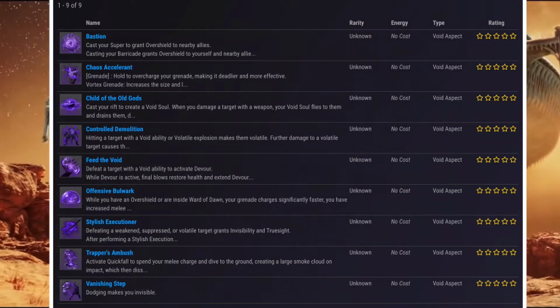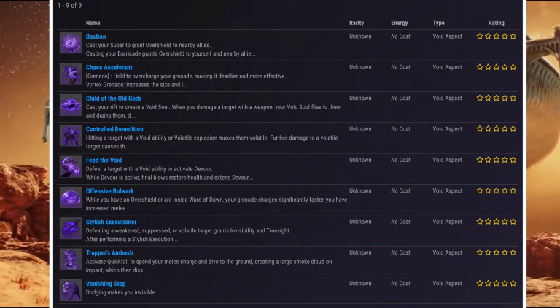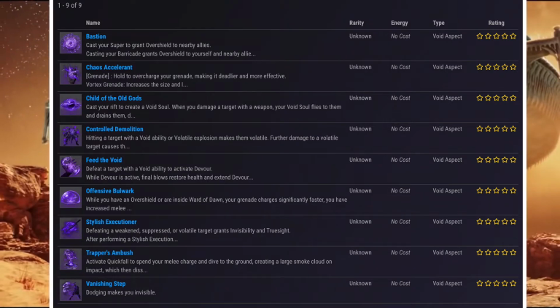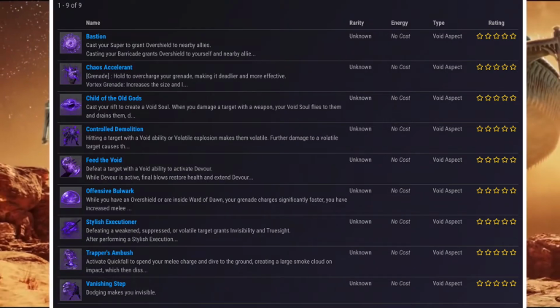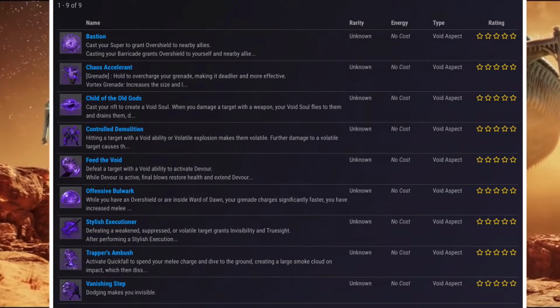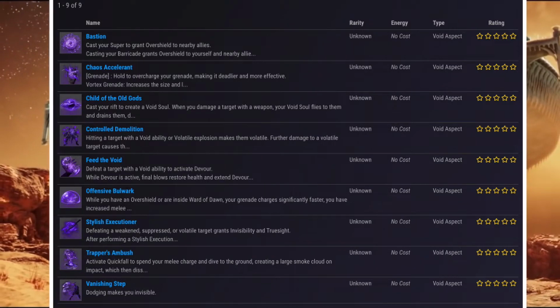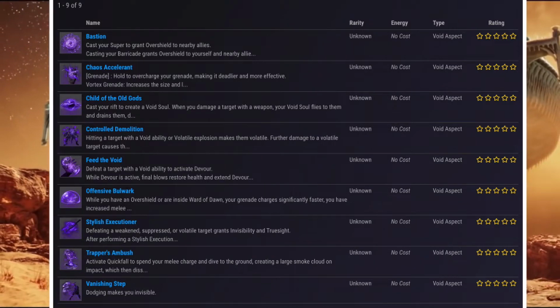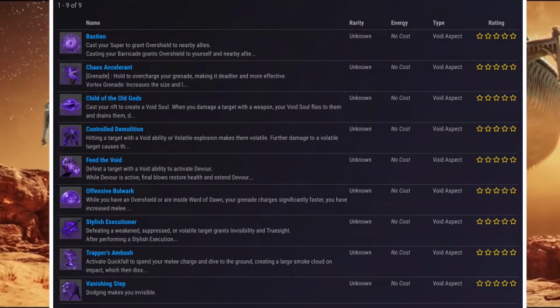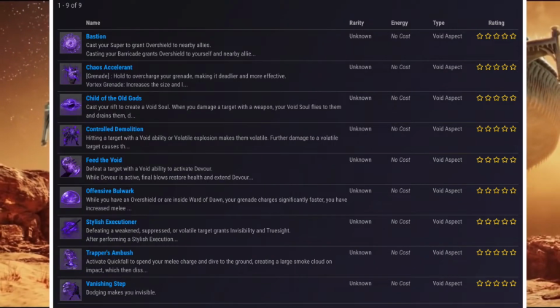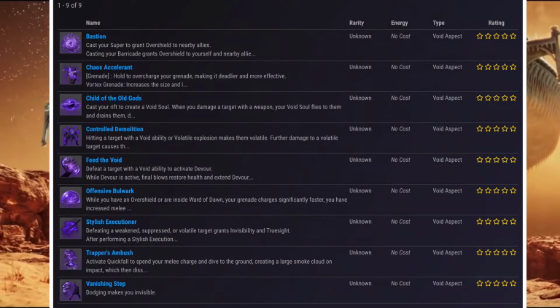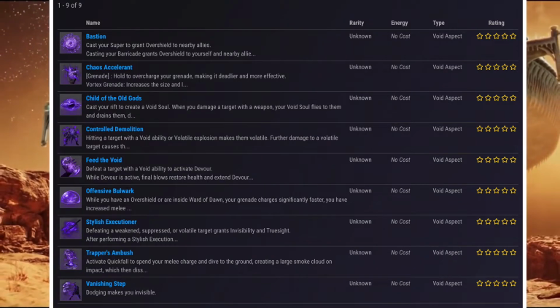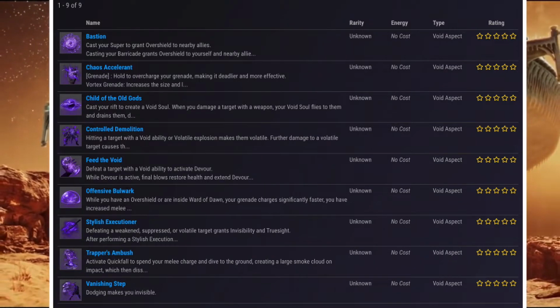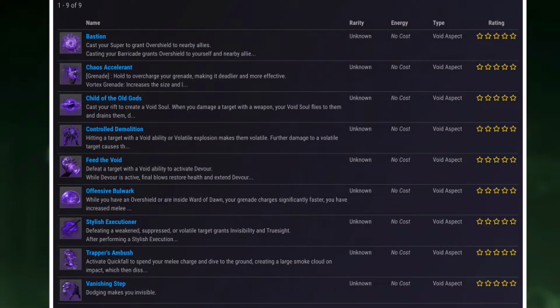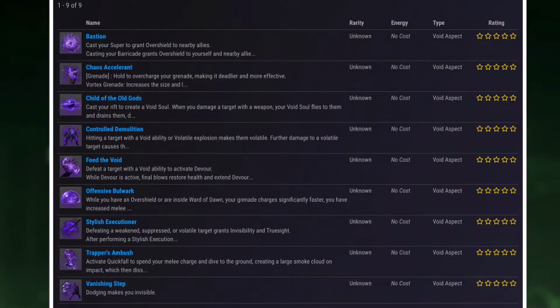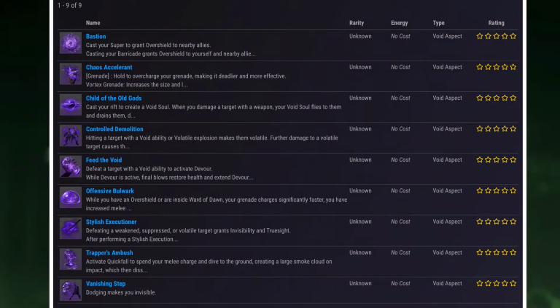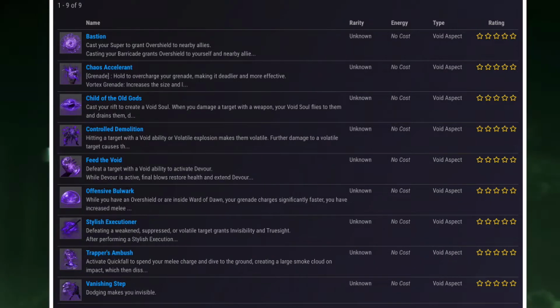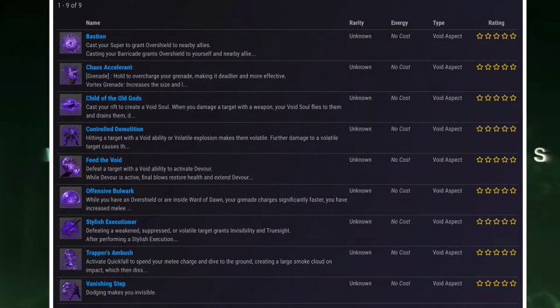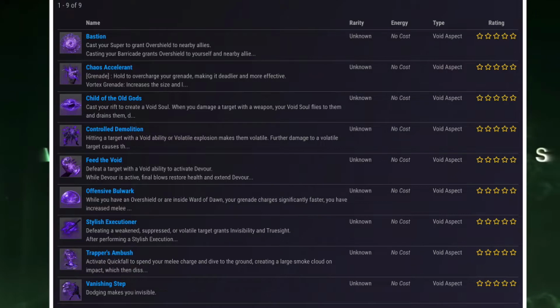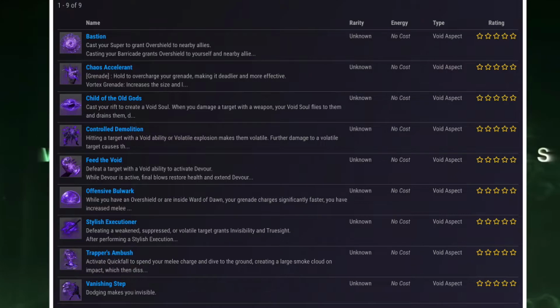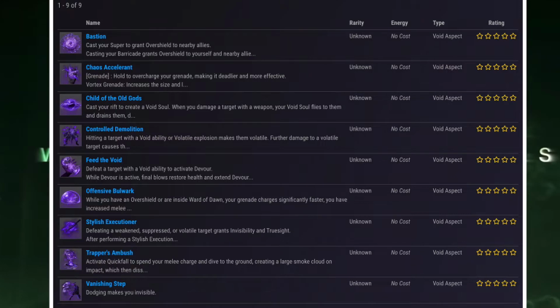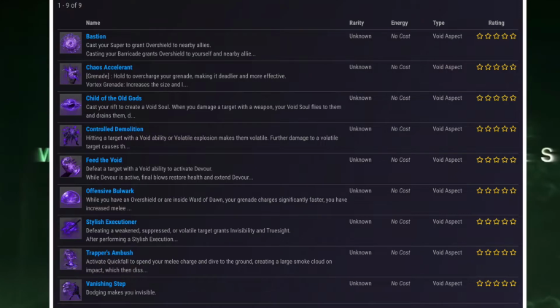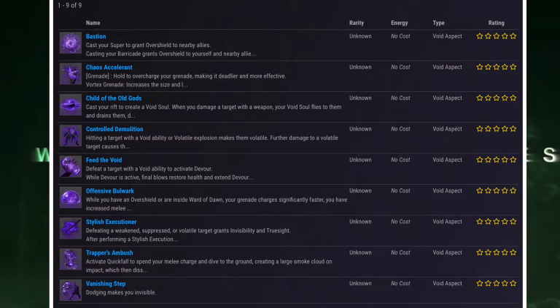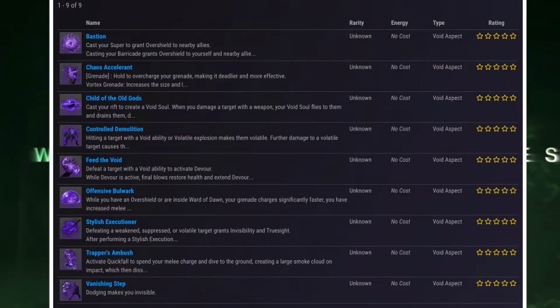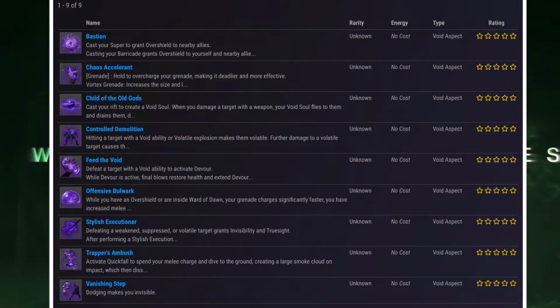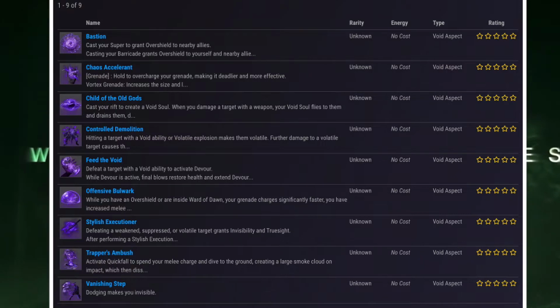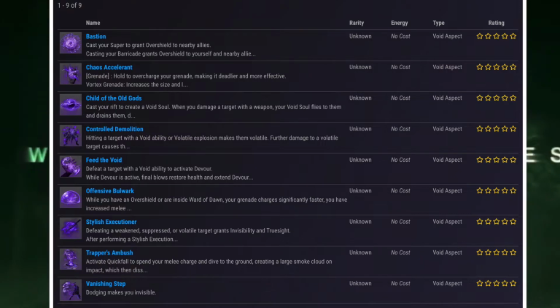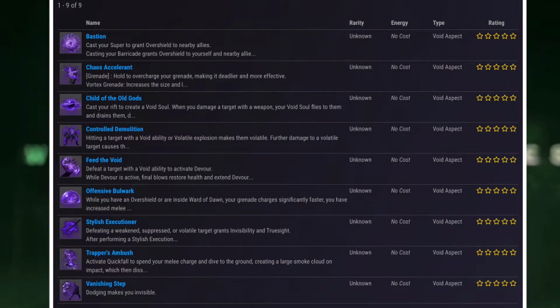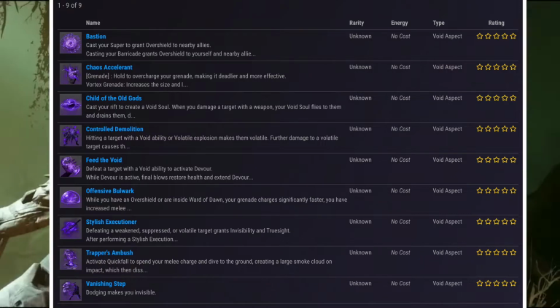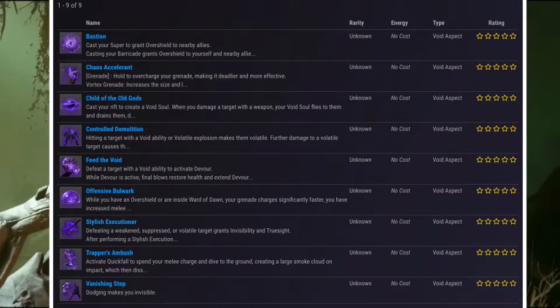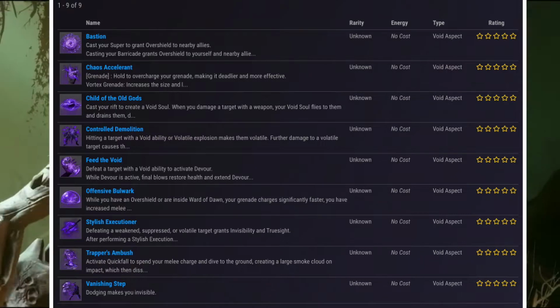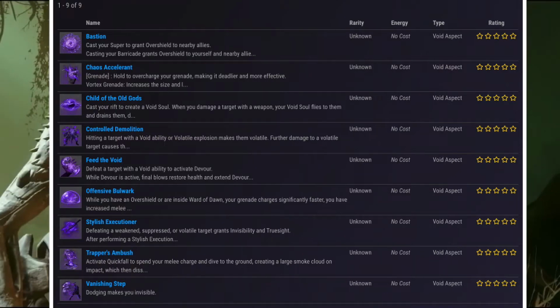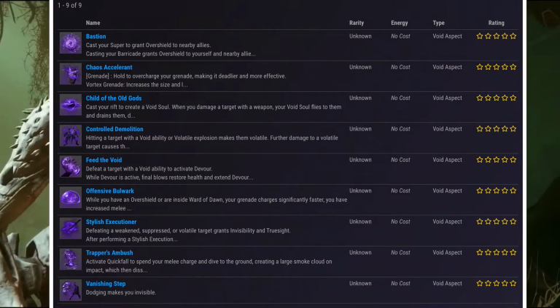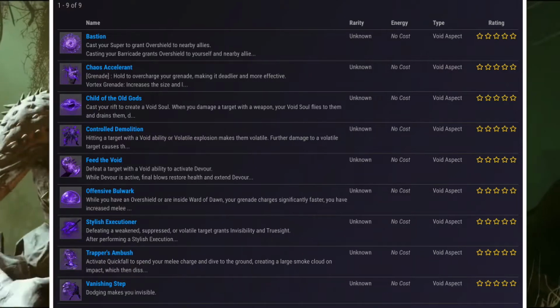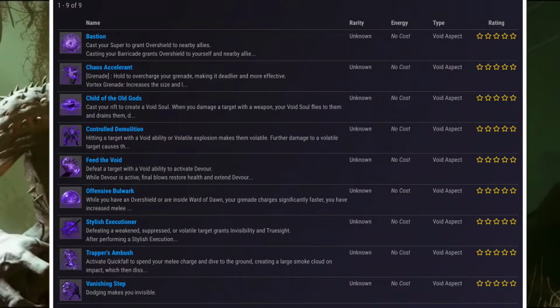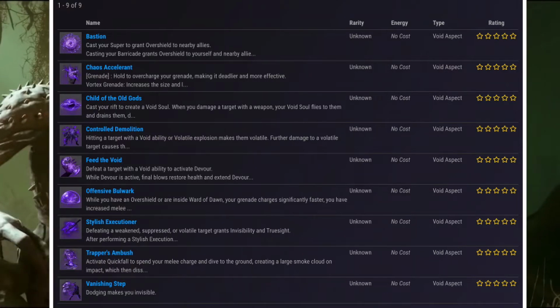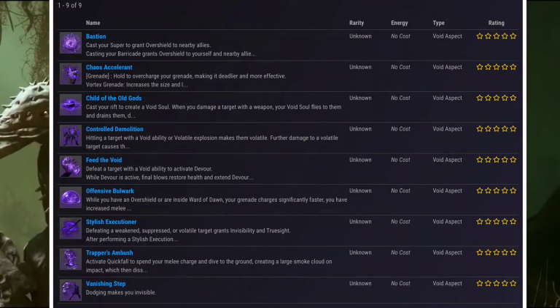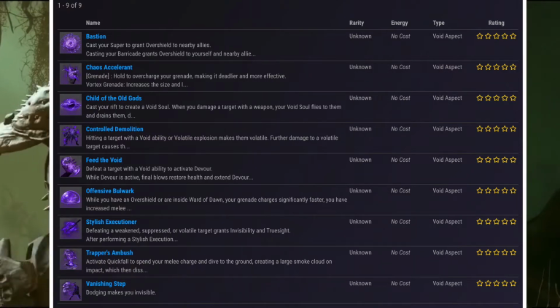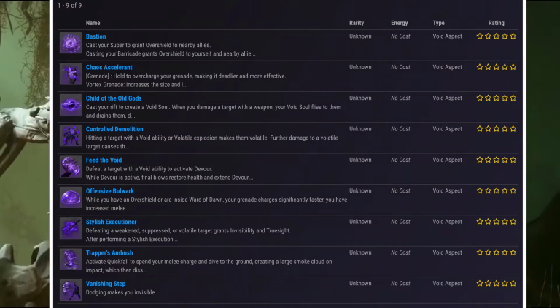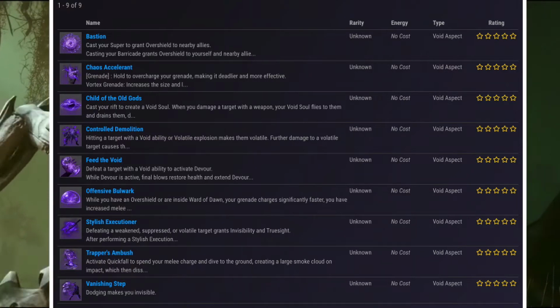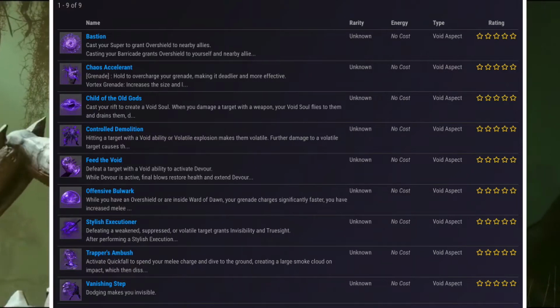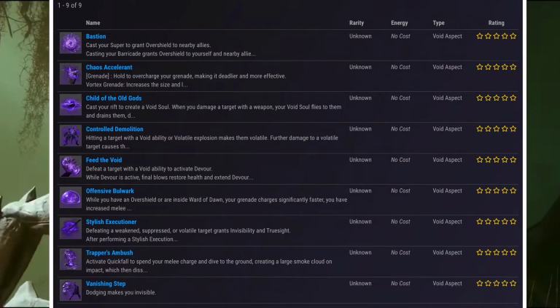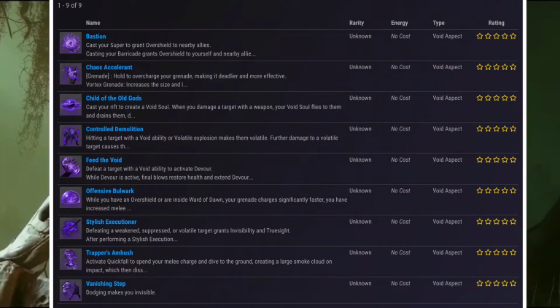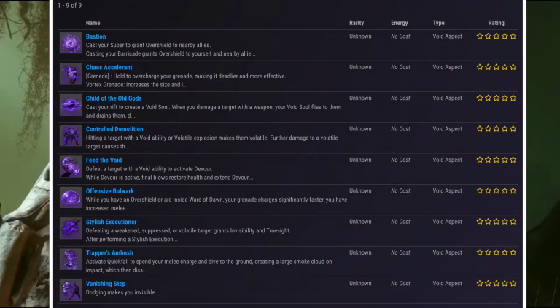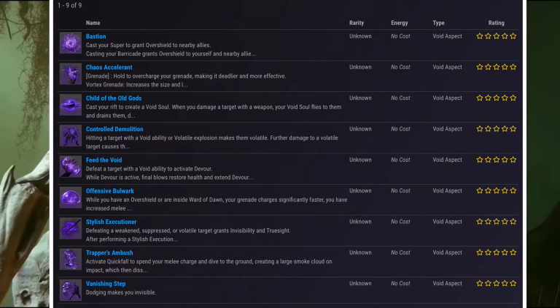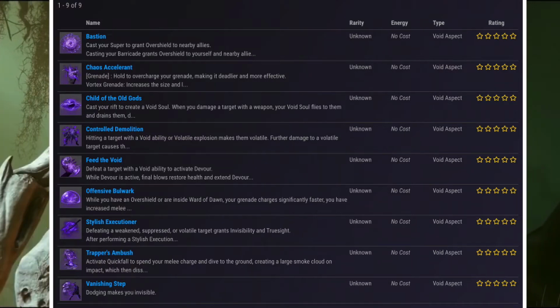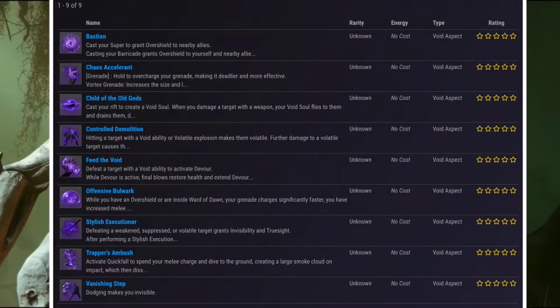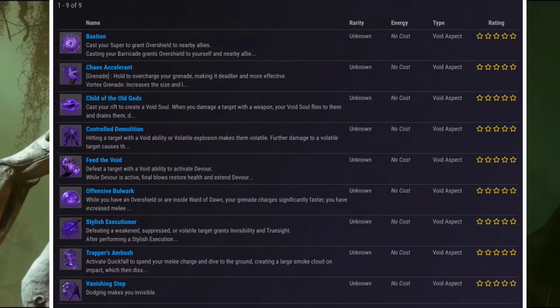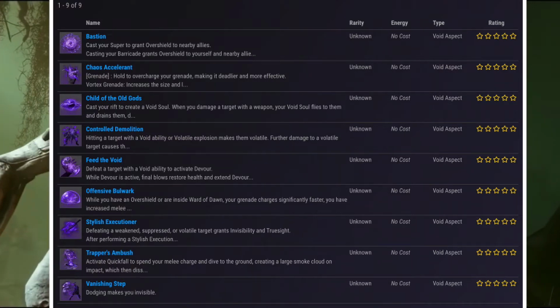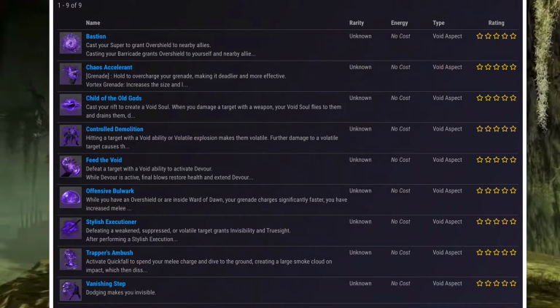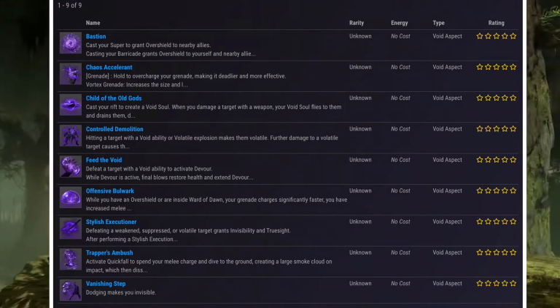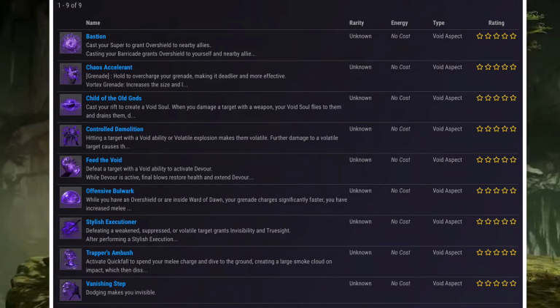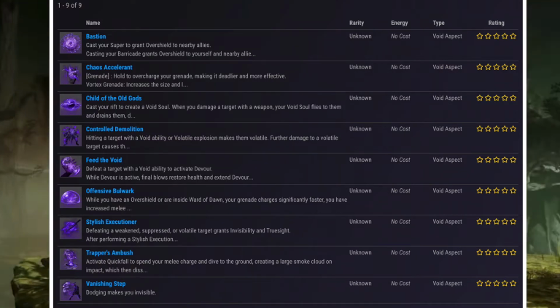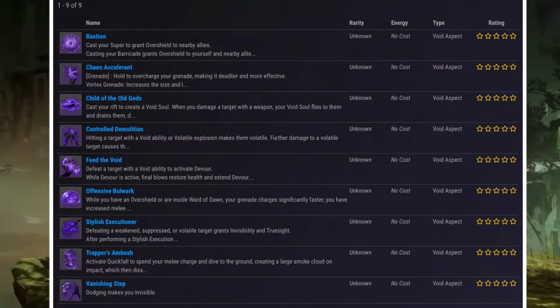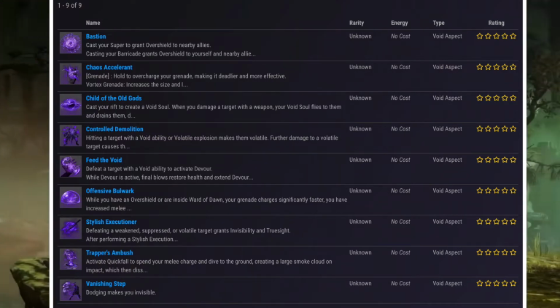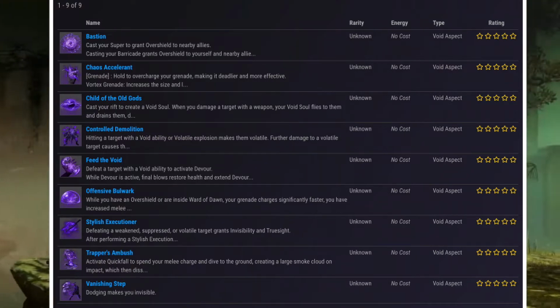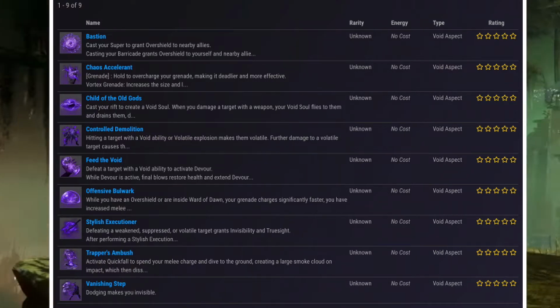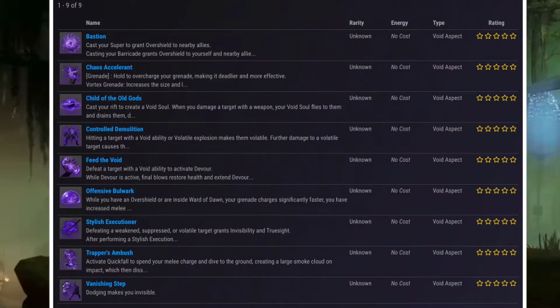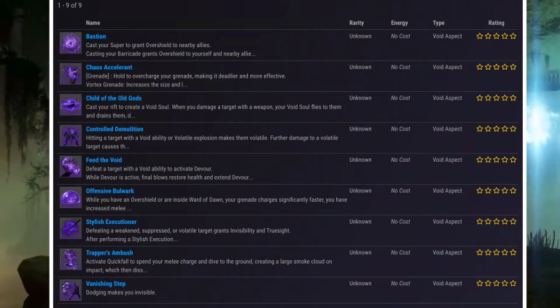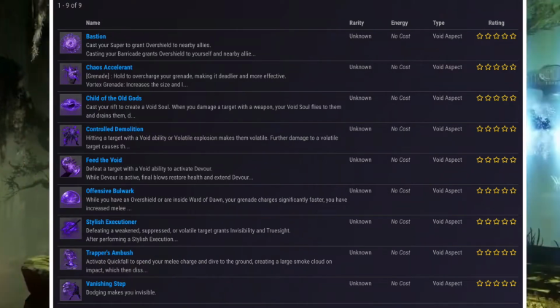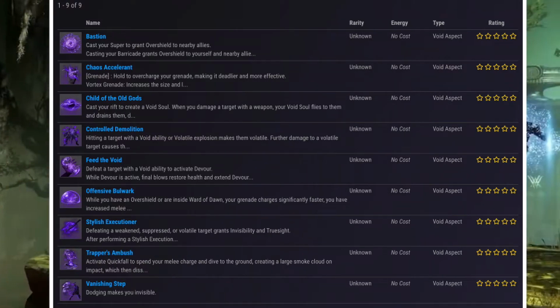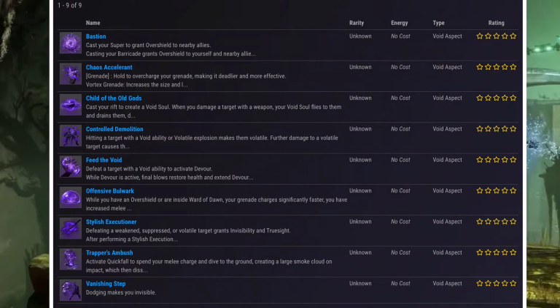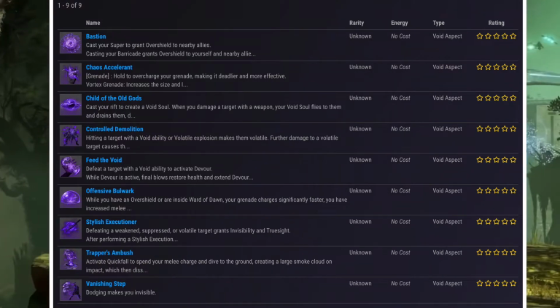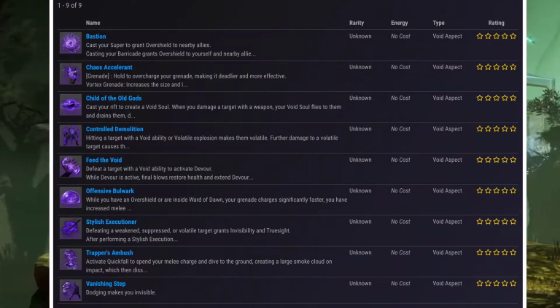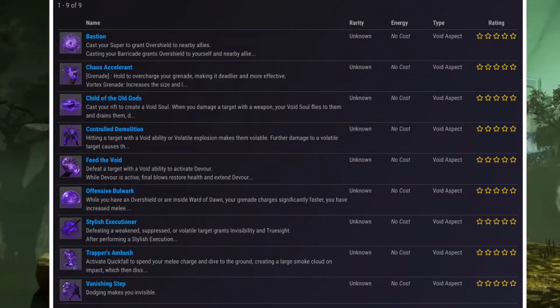The next one is Chaos Accelerant: hold to overcharge your grenade, making it deadlier and more effective. Vortex grenade increases its size.